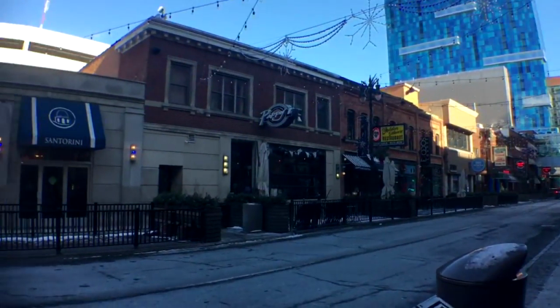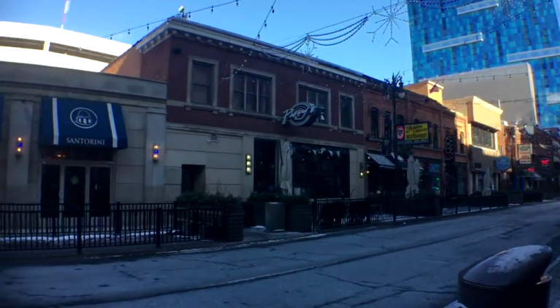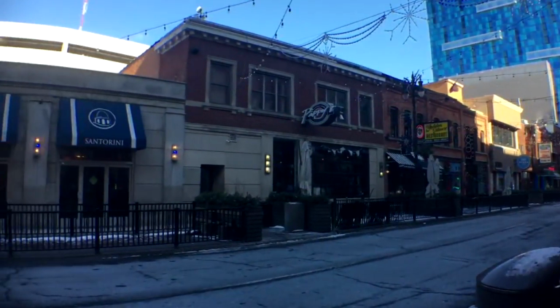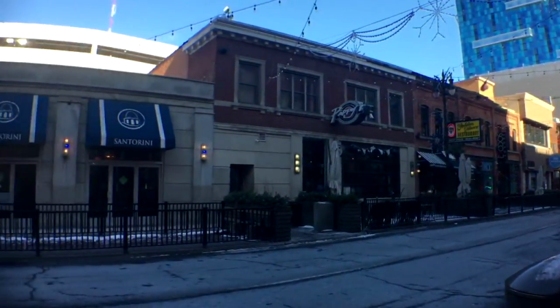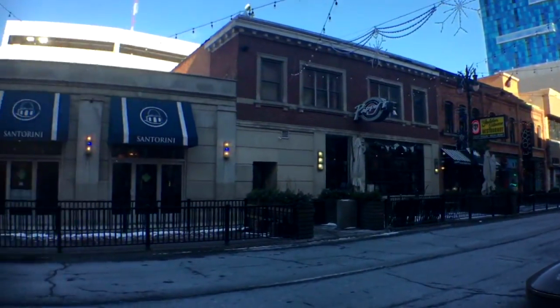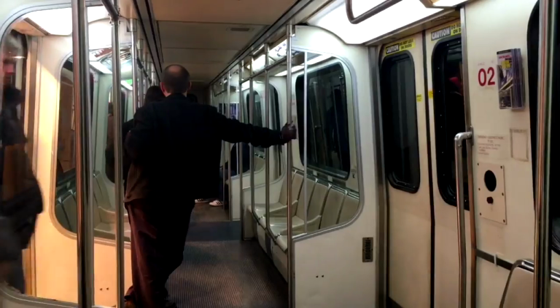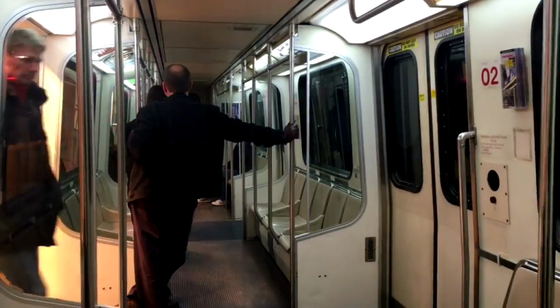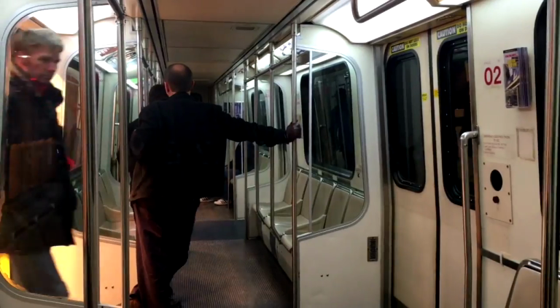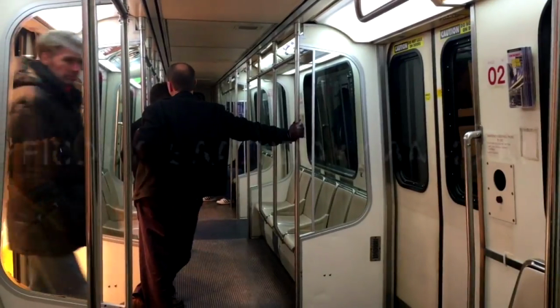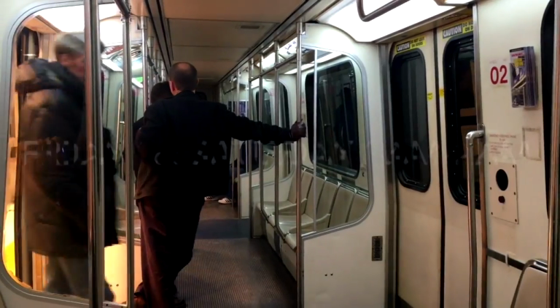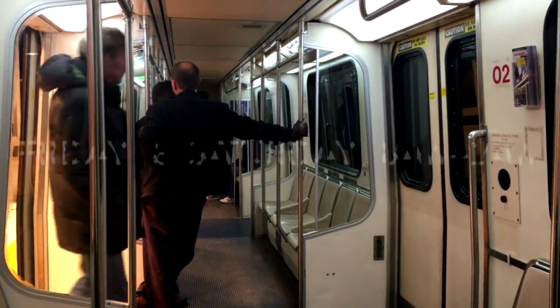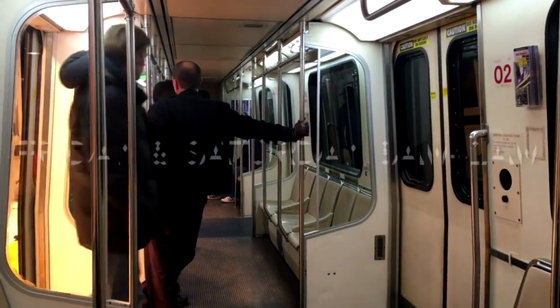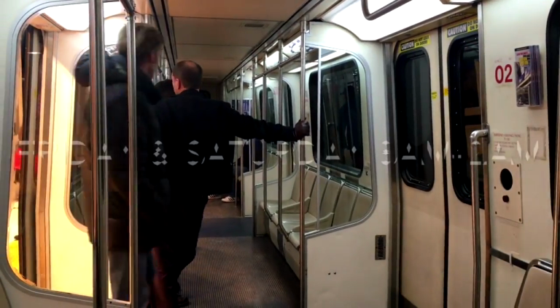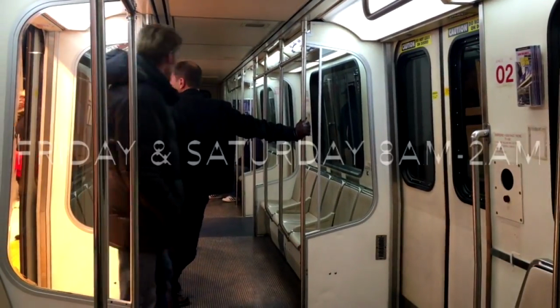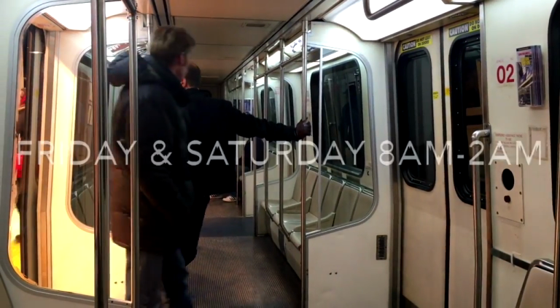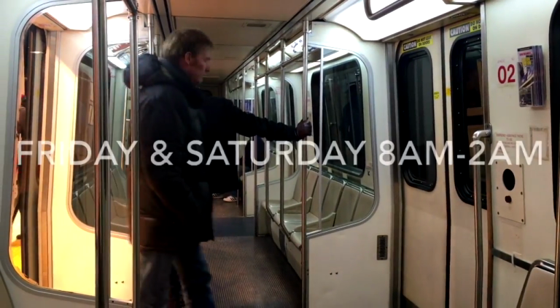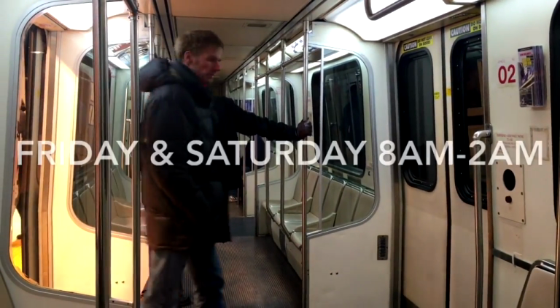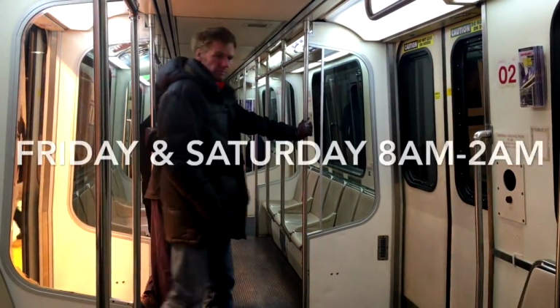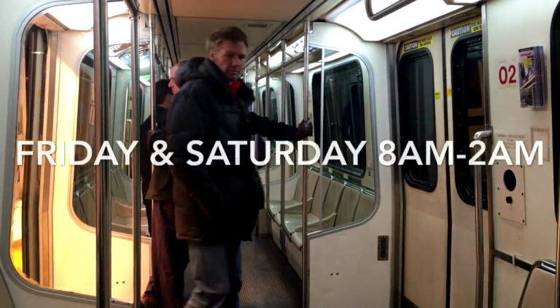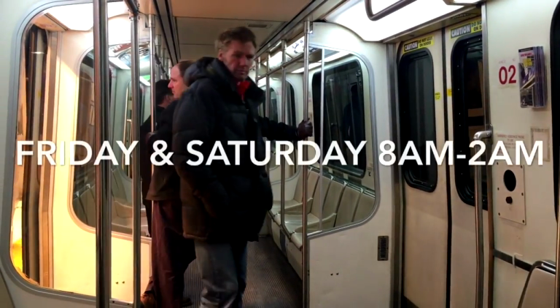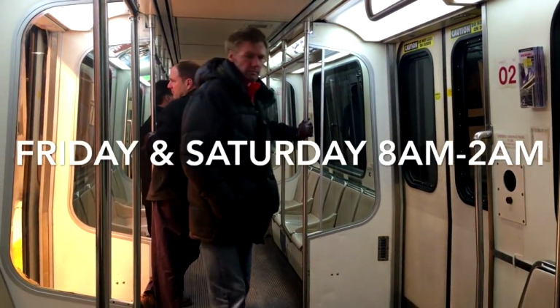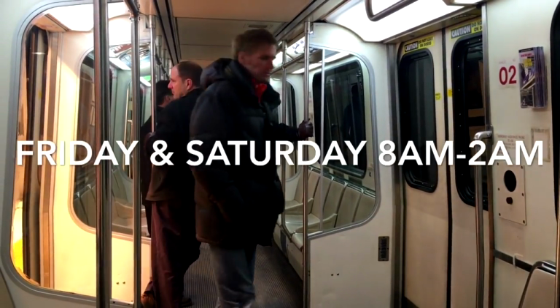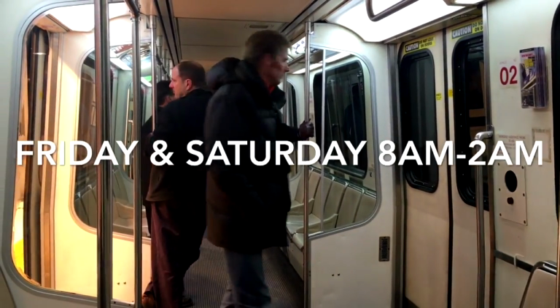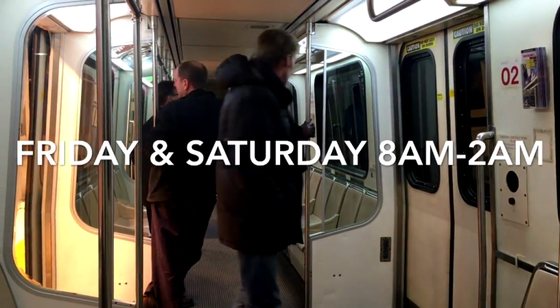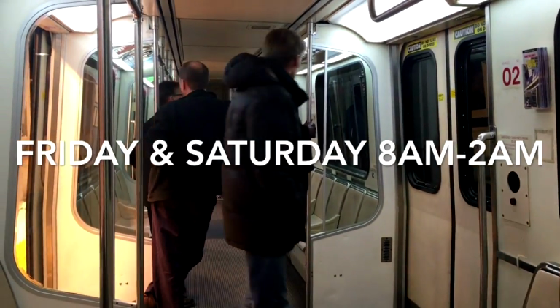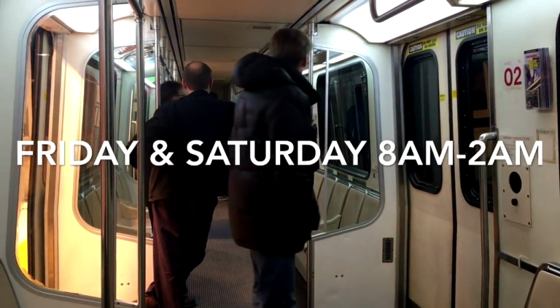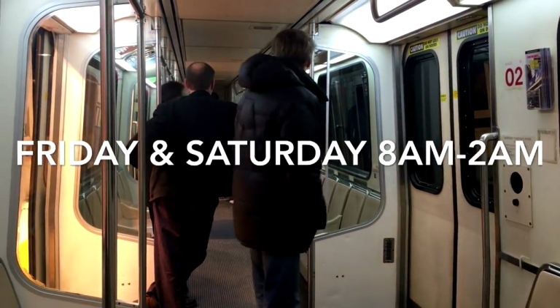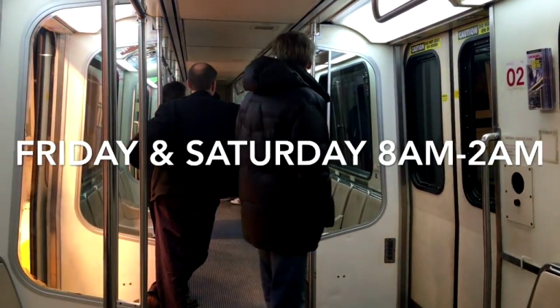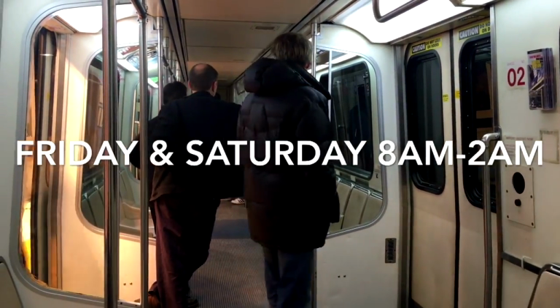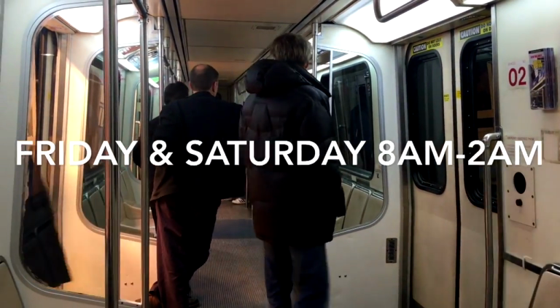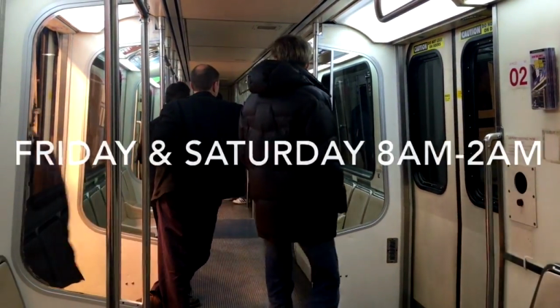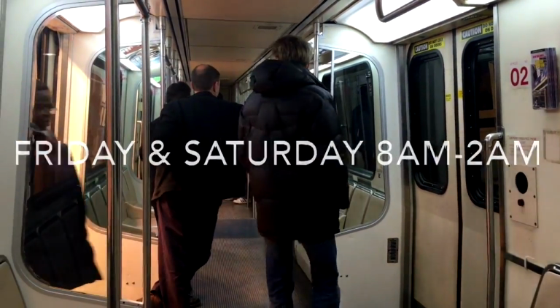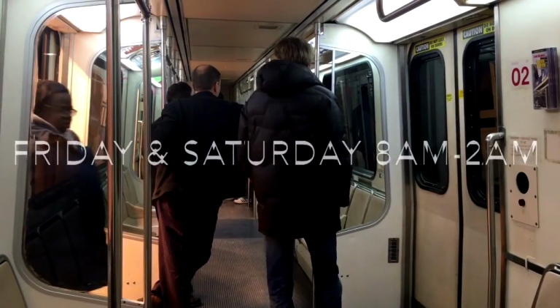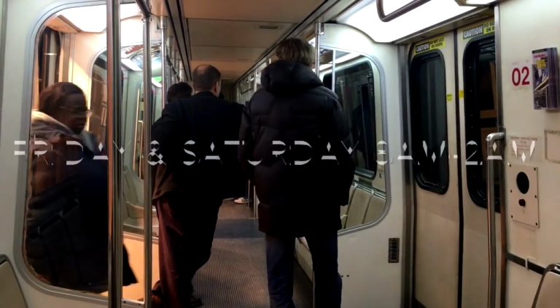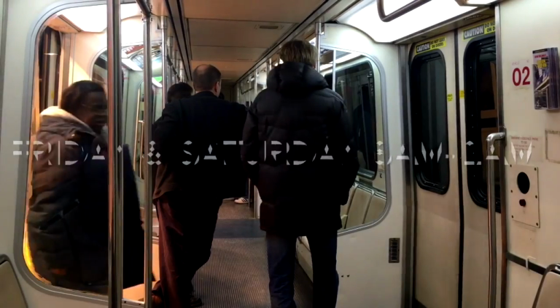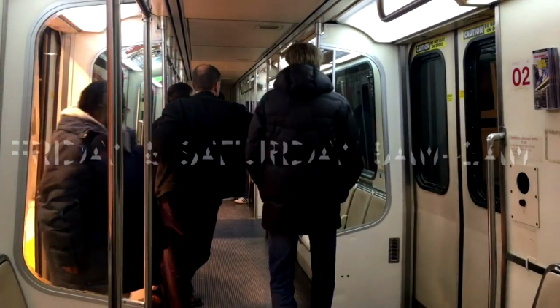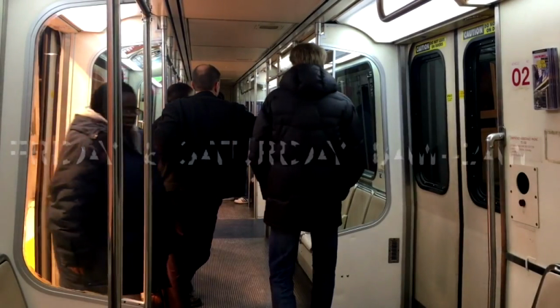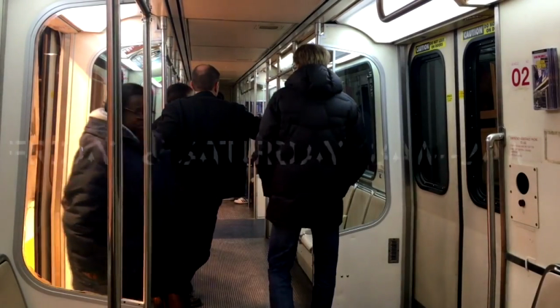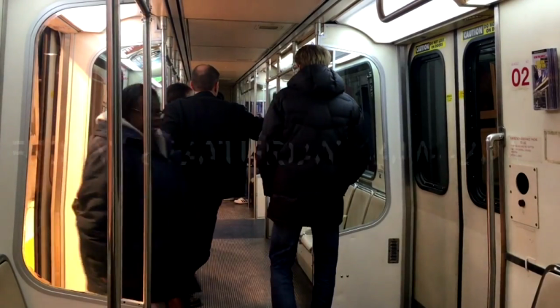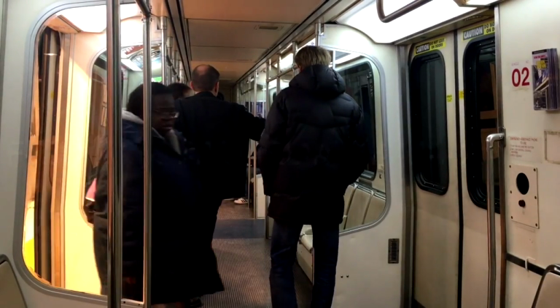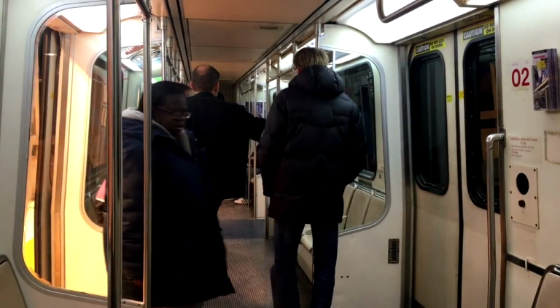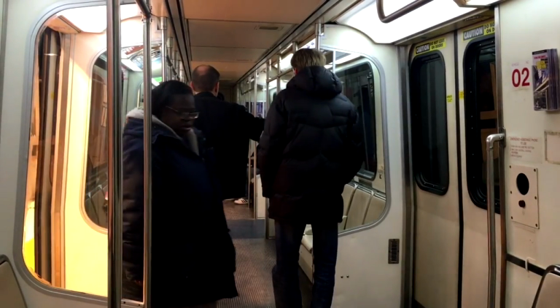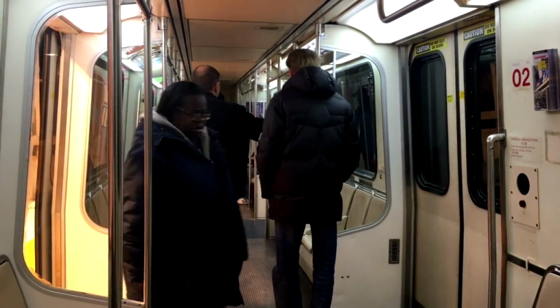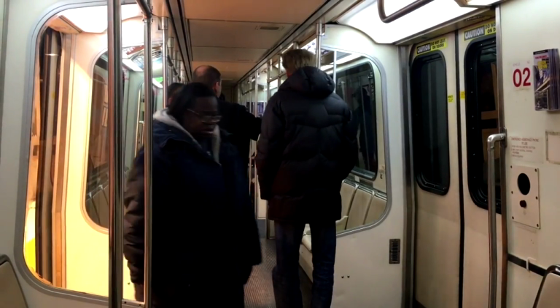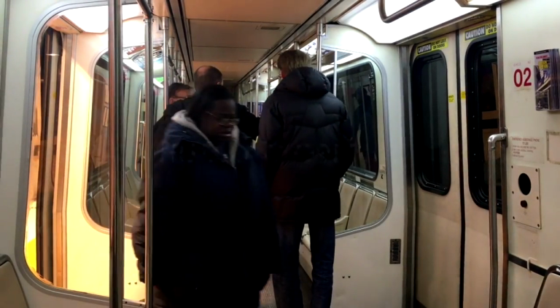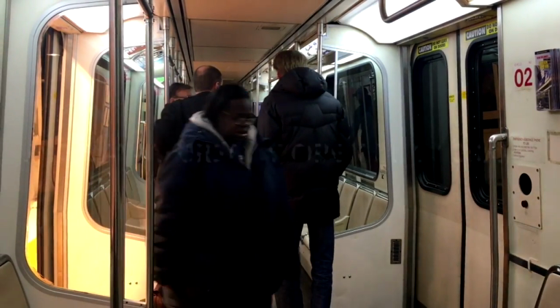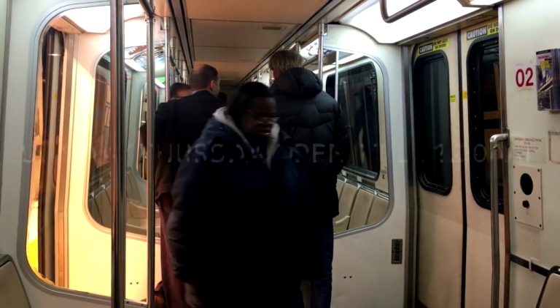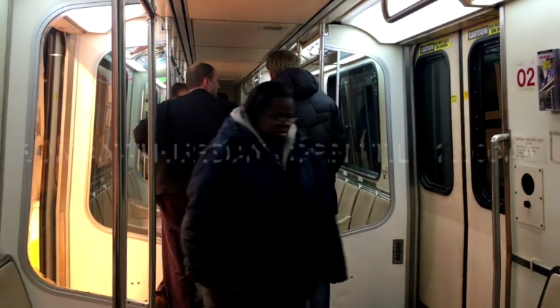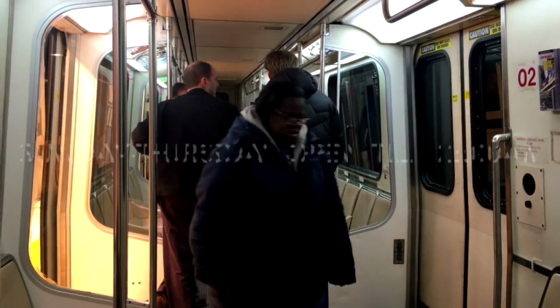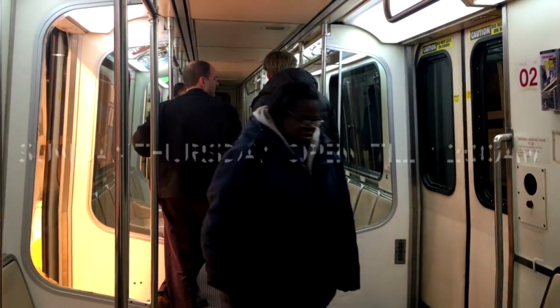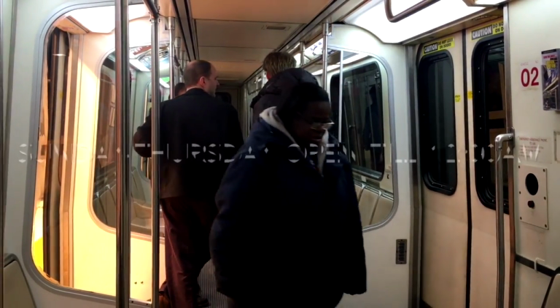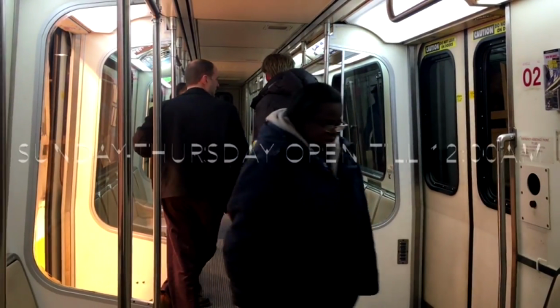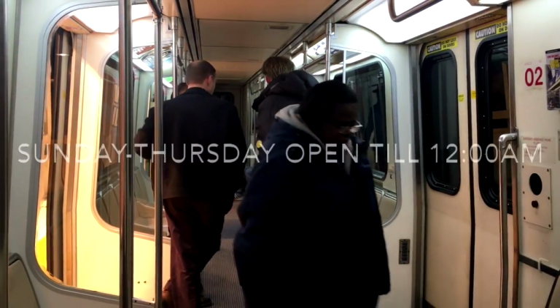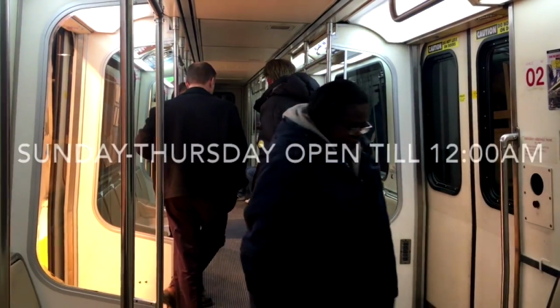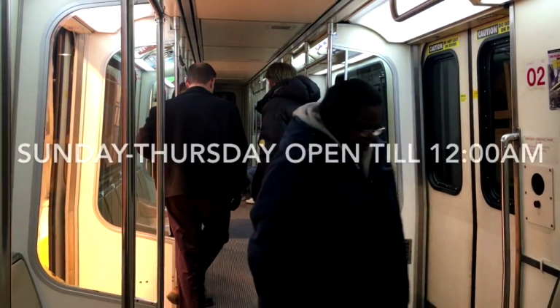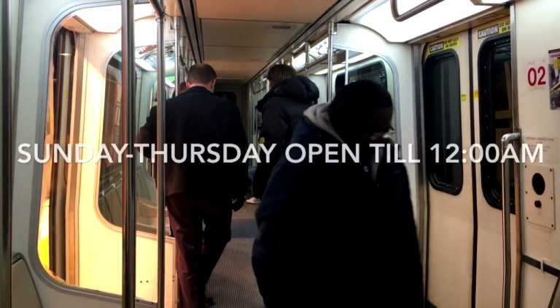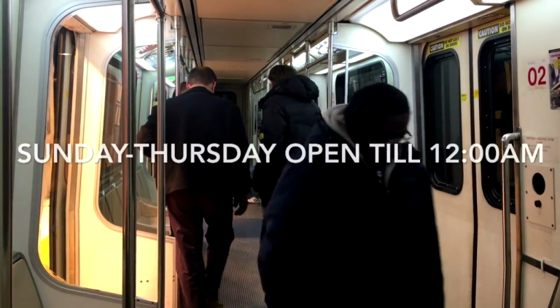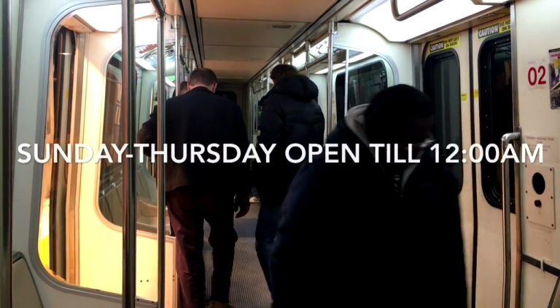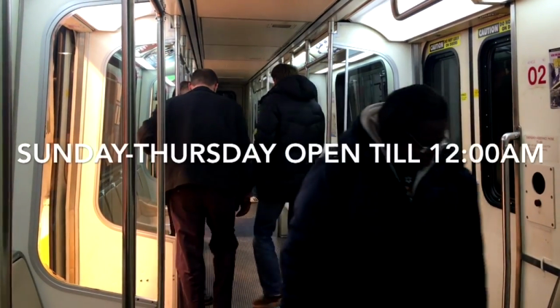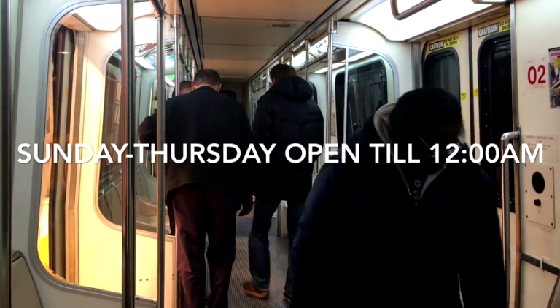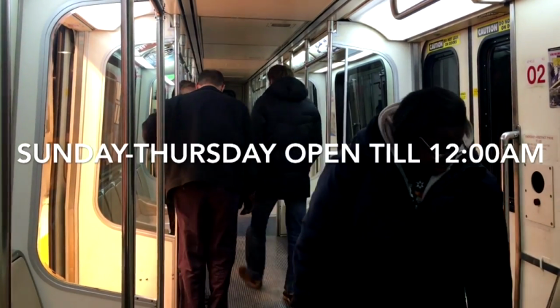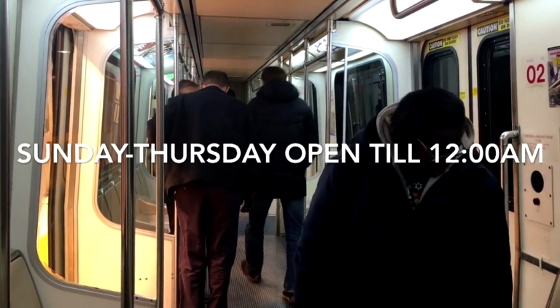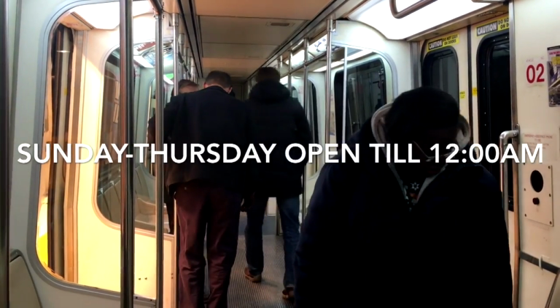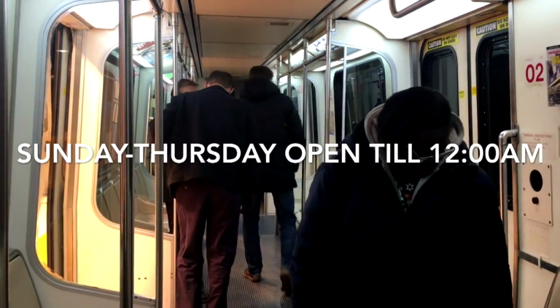On Fridays and Saturdays, the People Mover is open from 8 a.m. to 2 a.m. Sundays through Thursday, it's open until midnight.